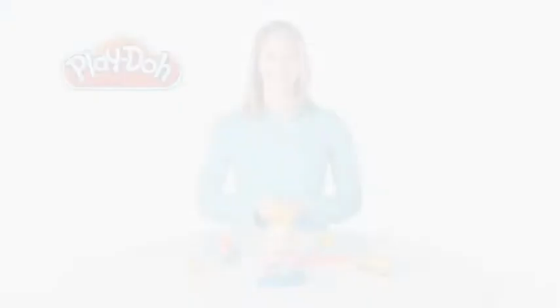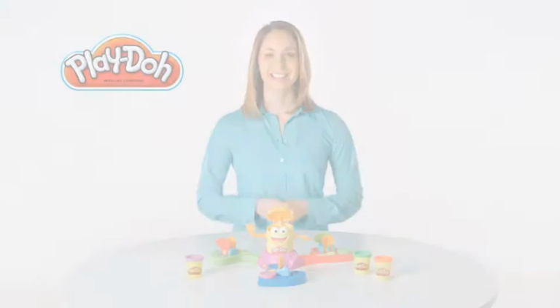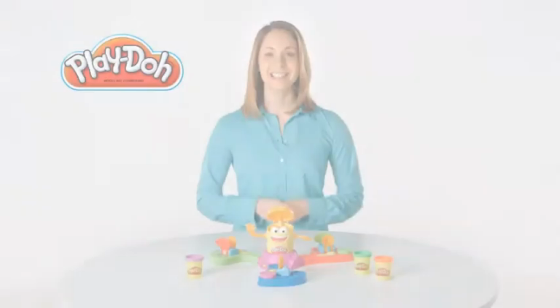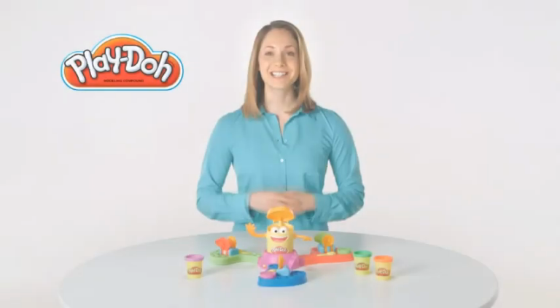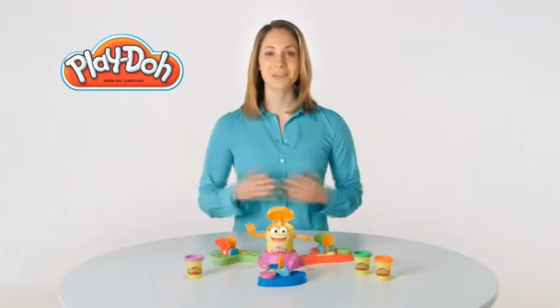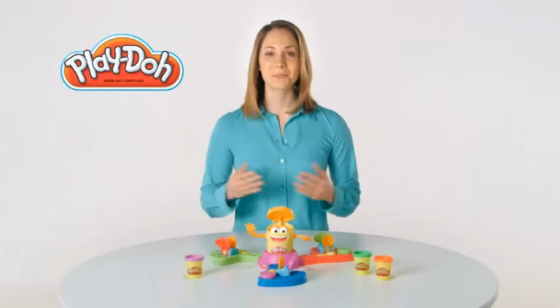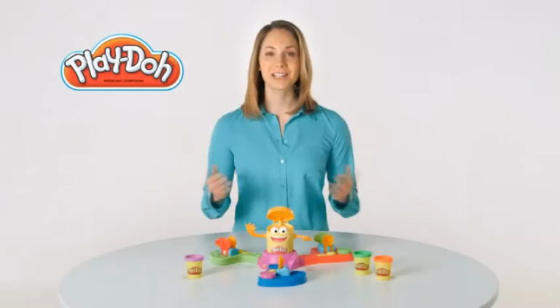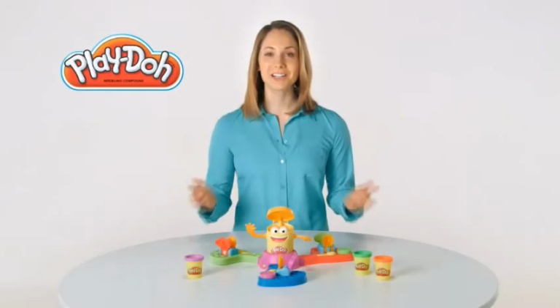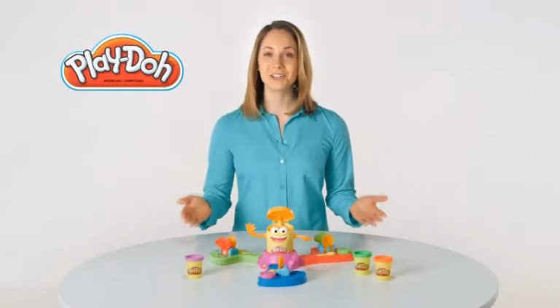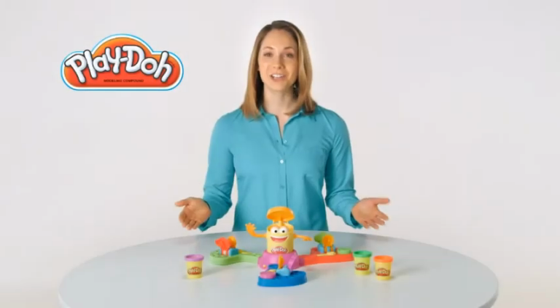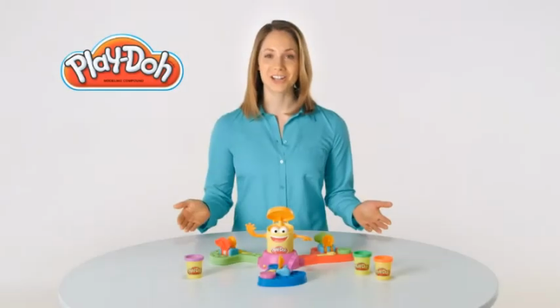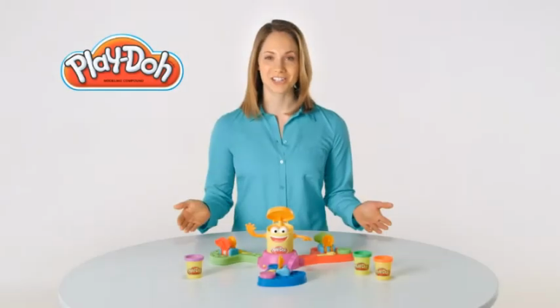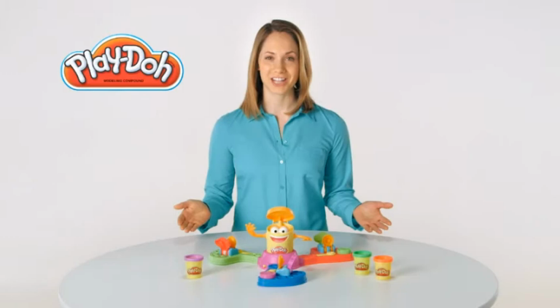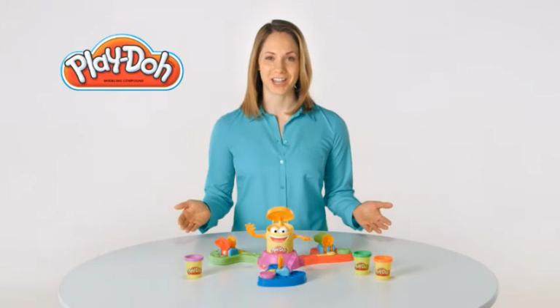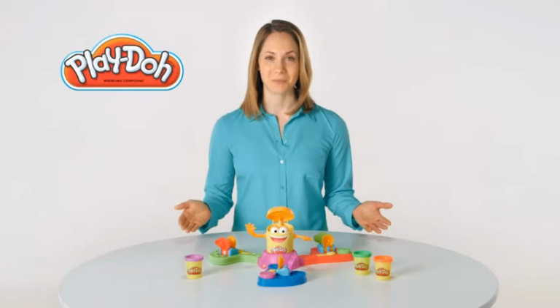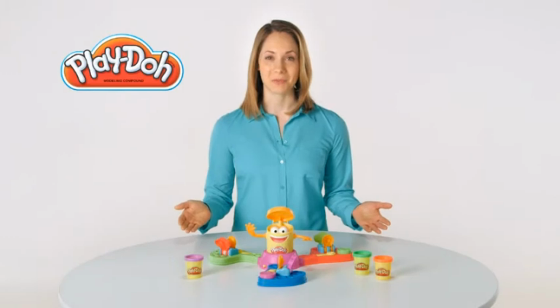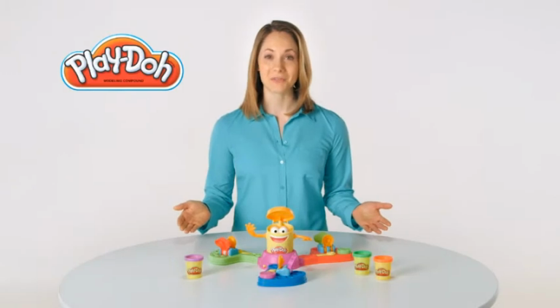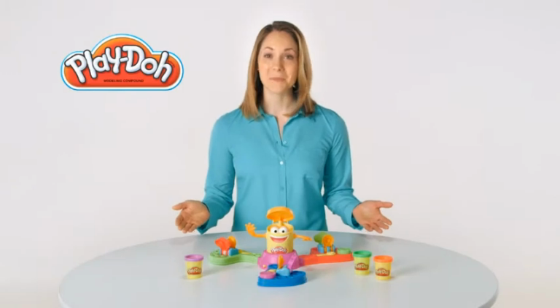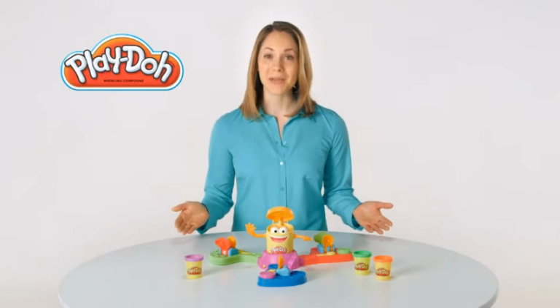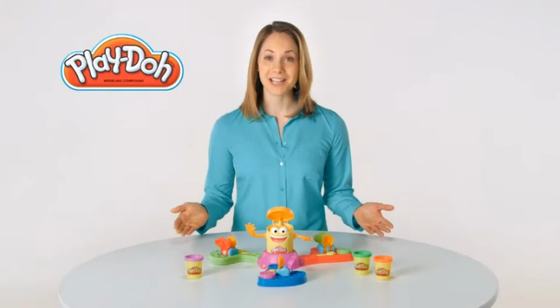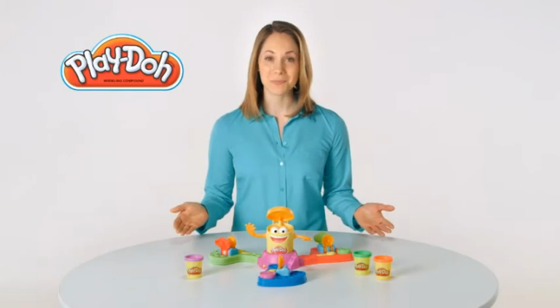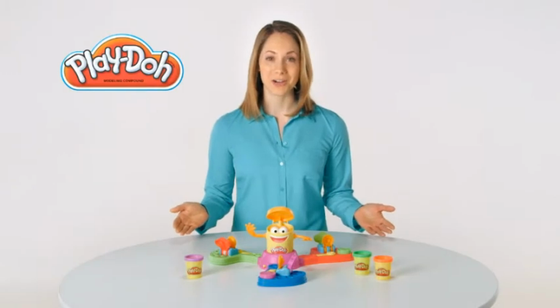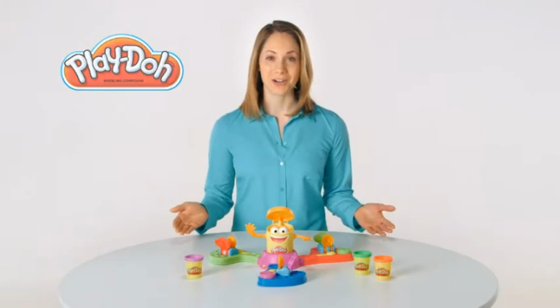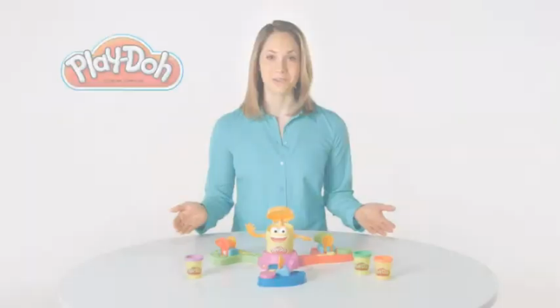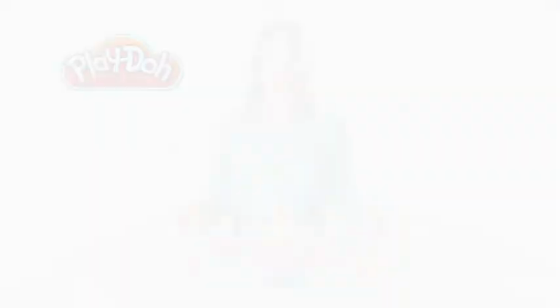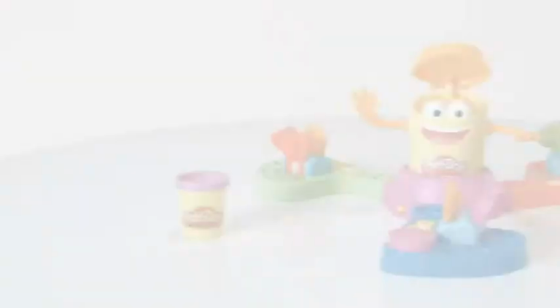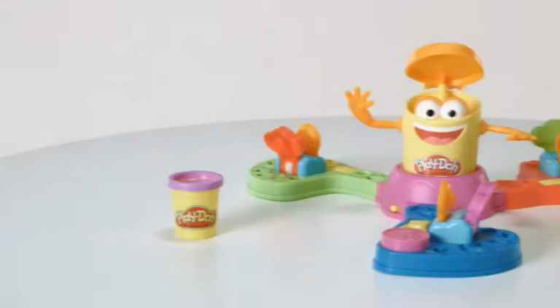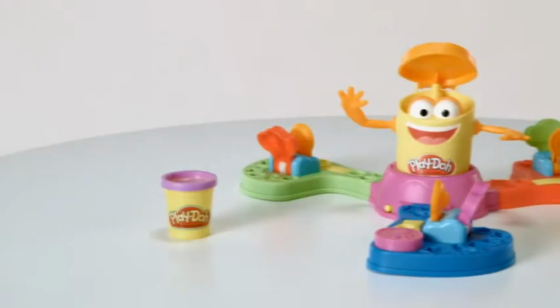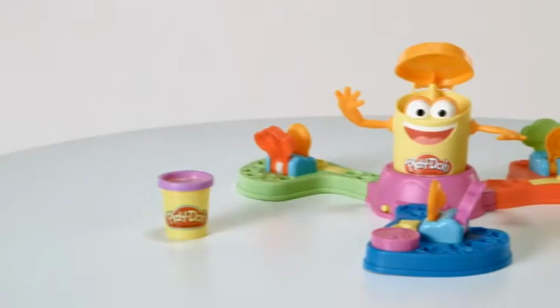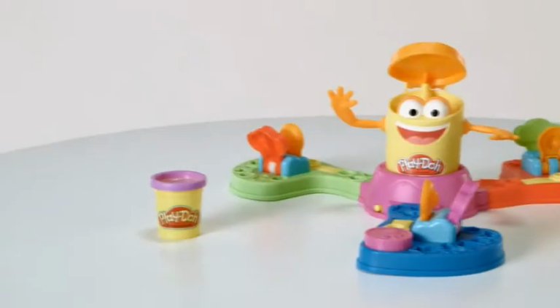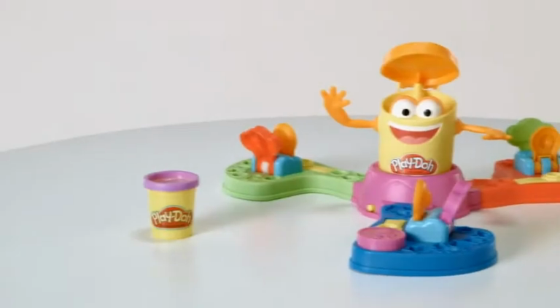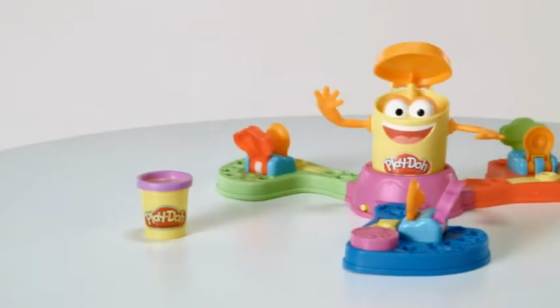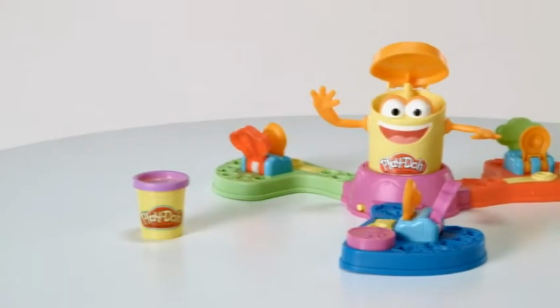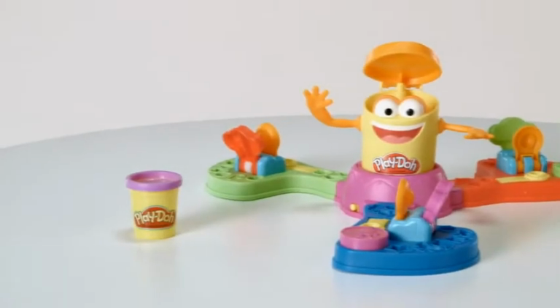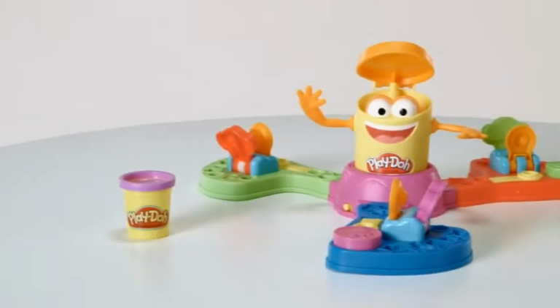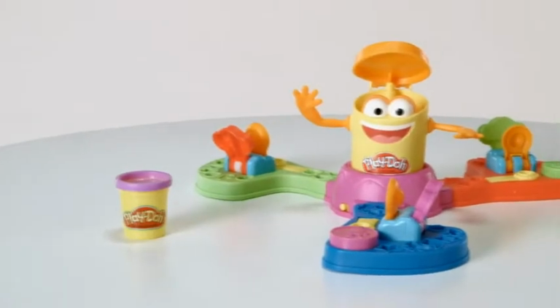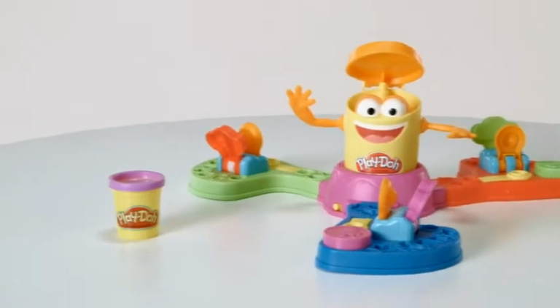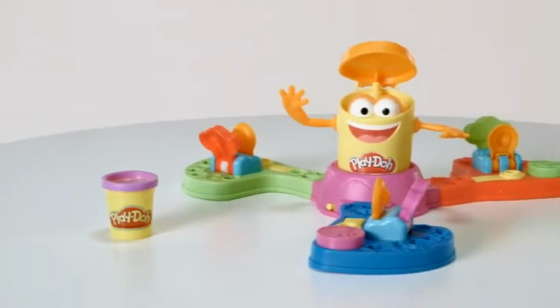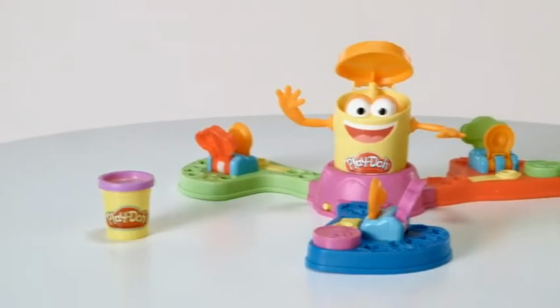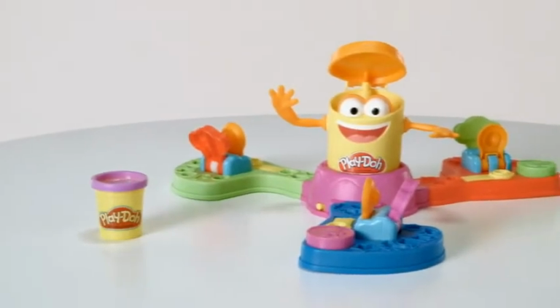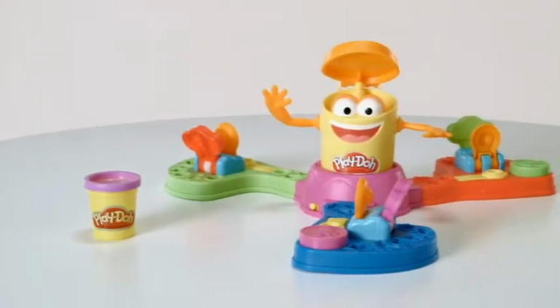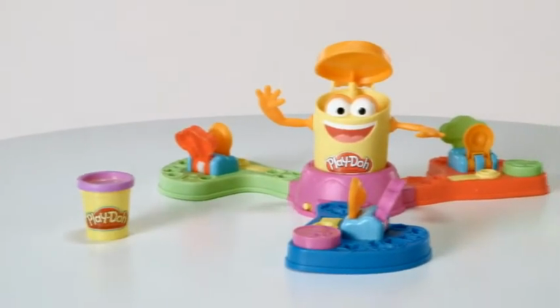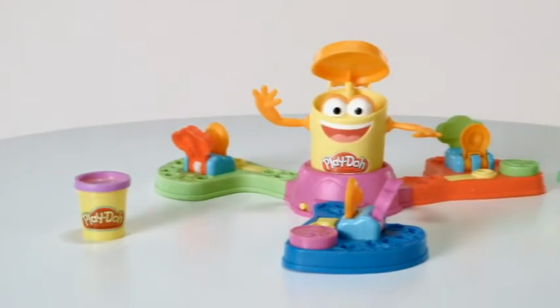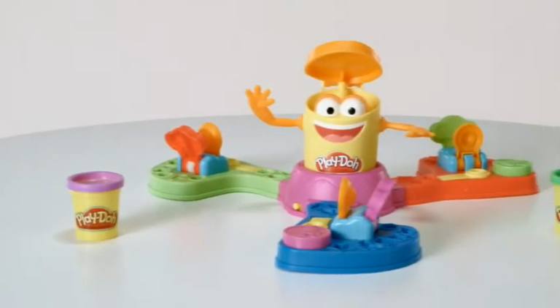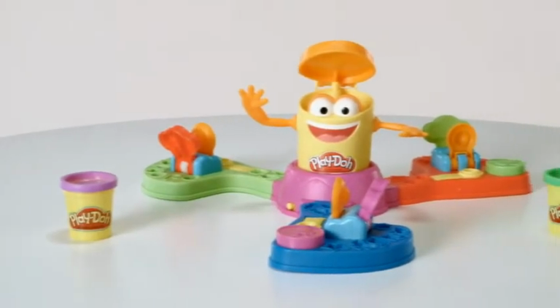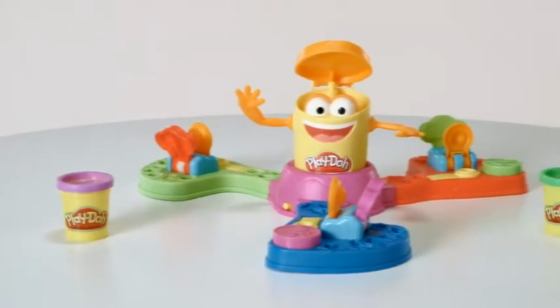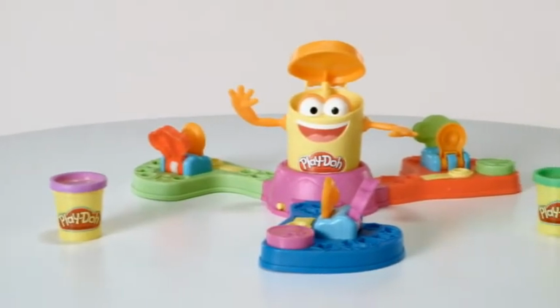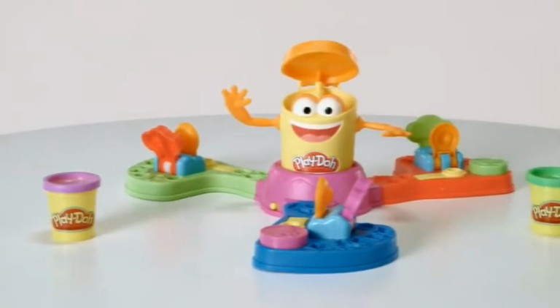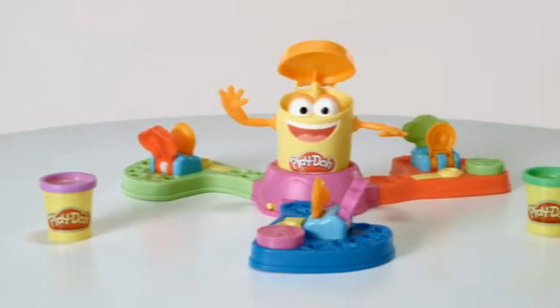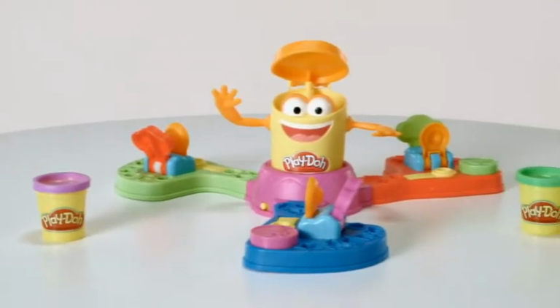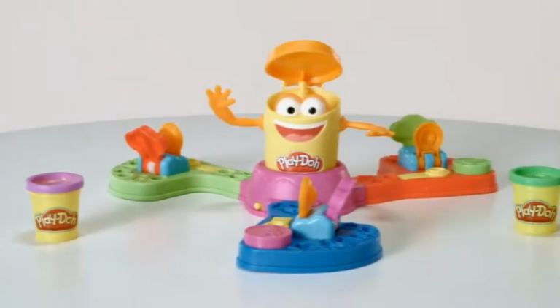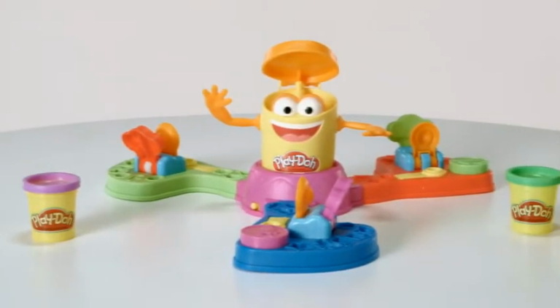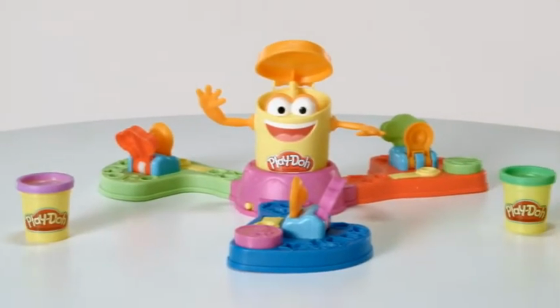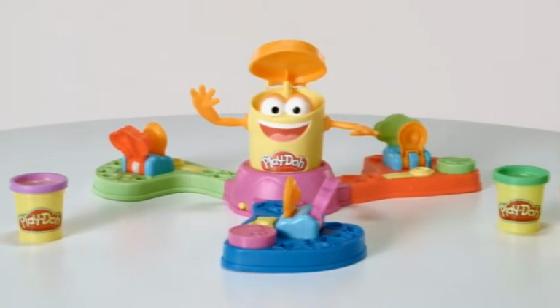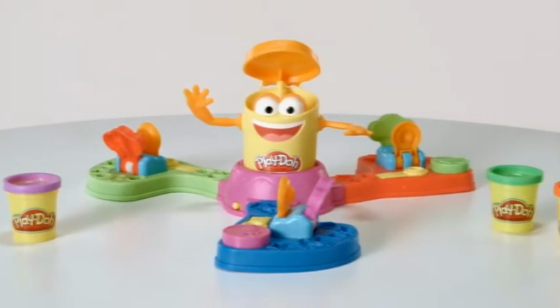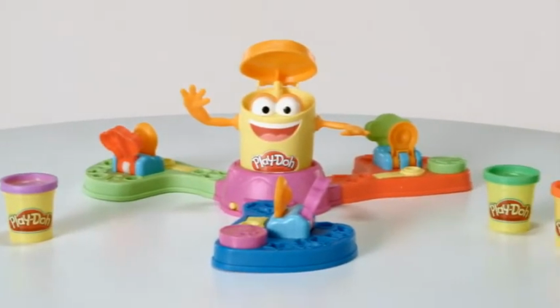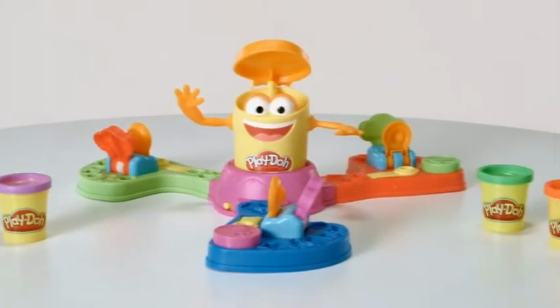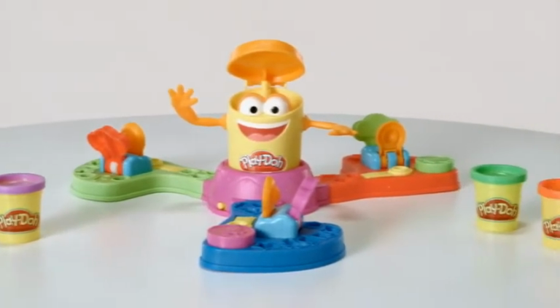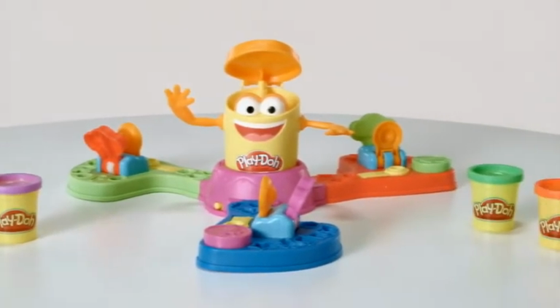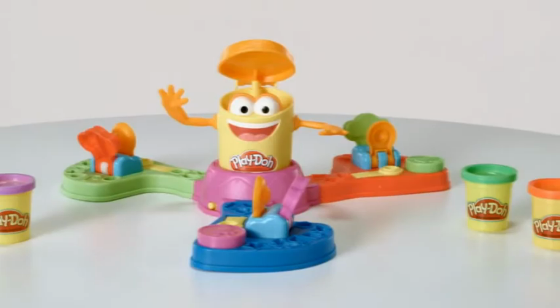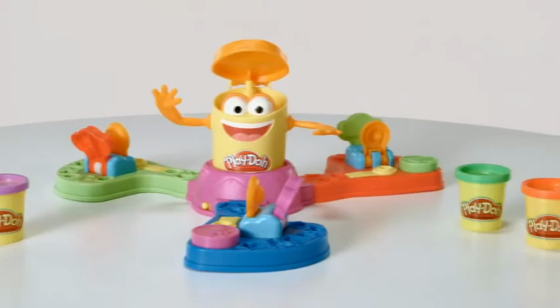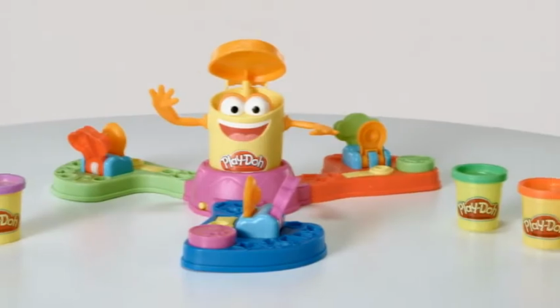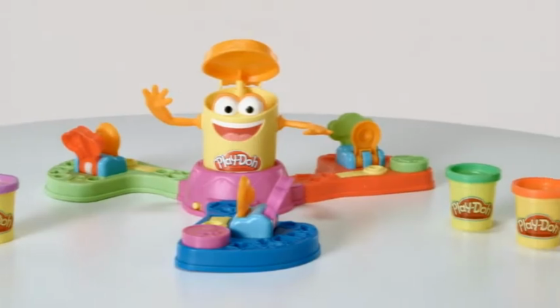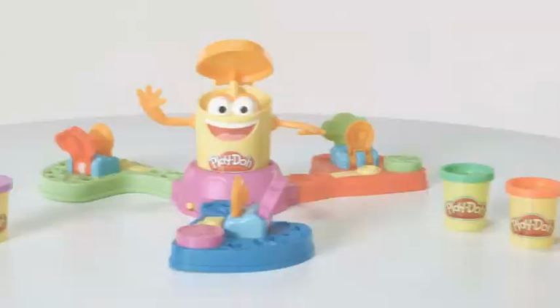It's the Play-Doh Launch Game from Hasbro. Now Play-Doh fans can get their game on with this fast-paced launching game.